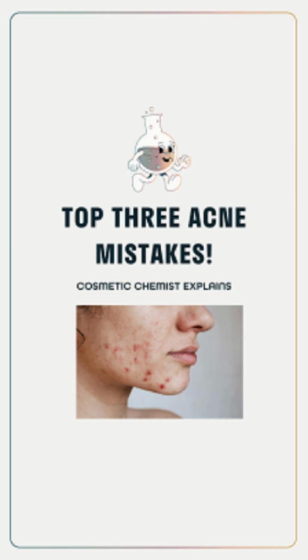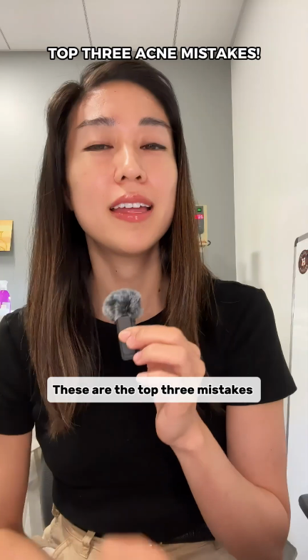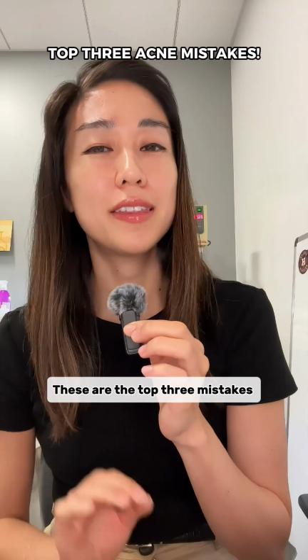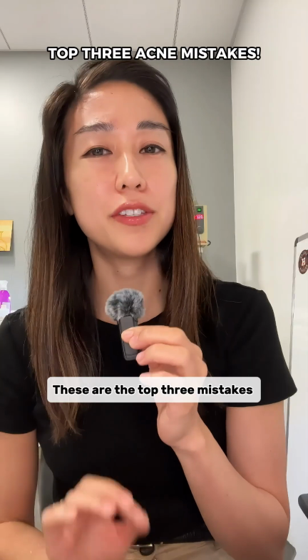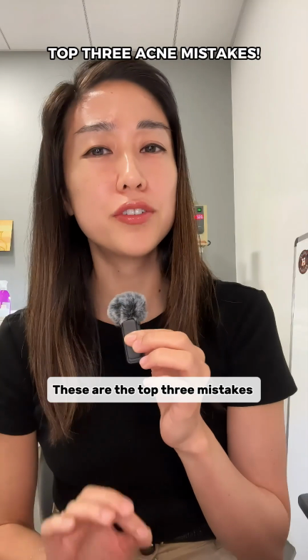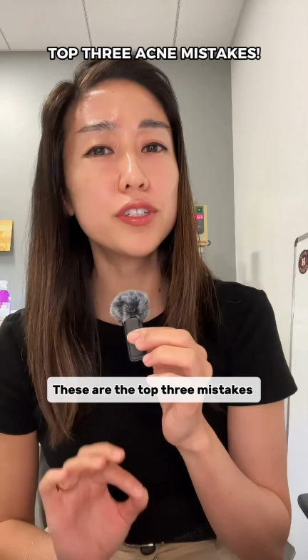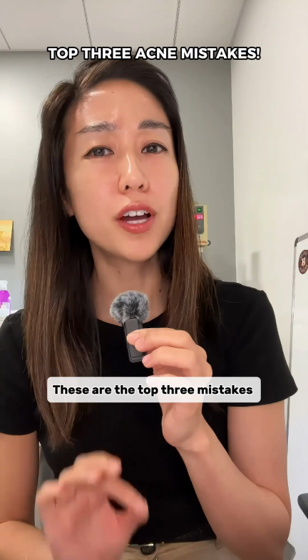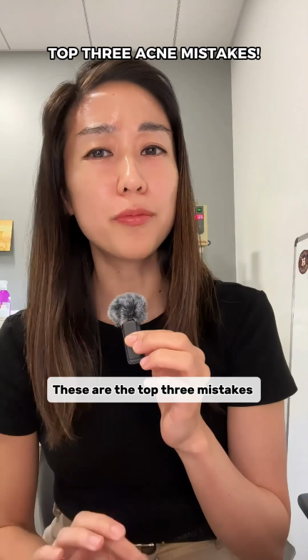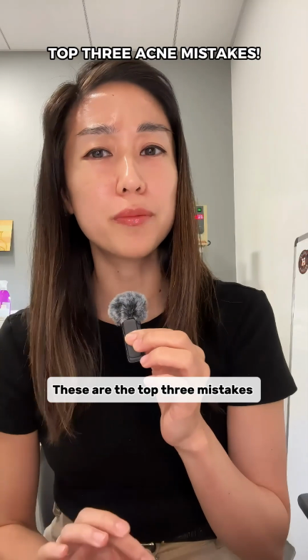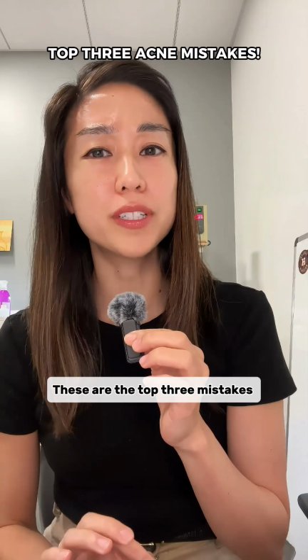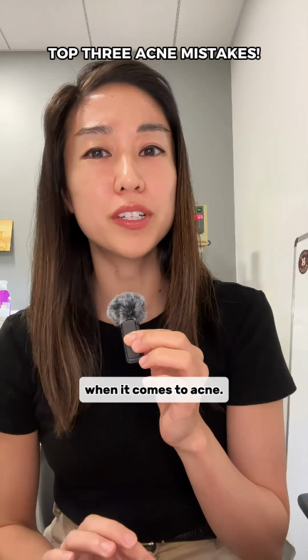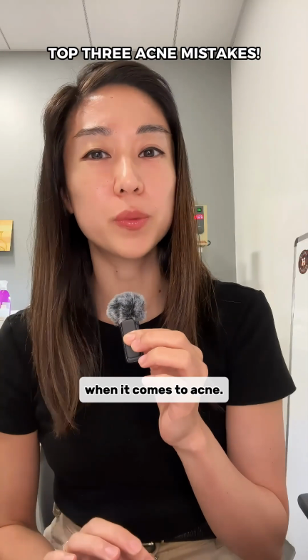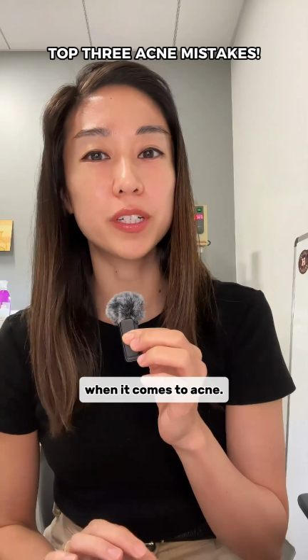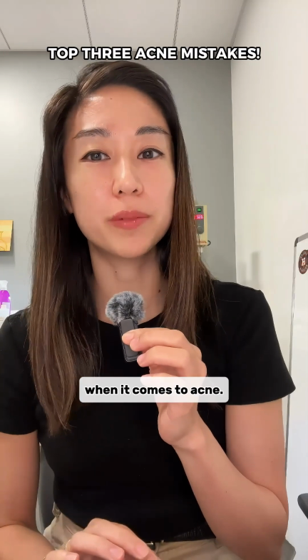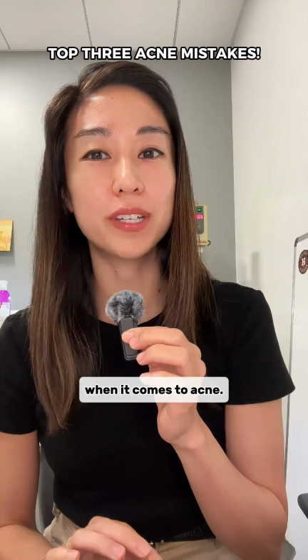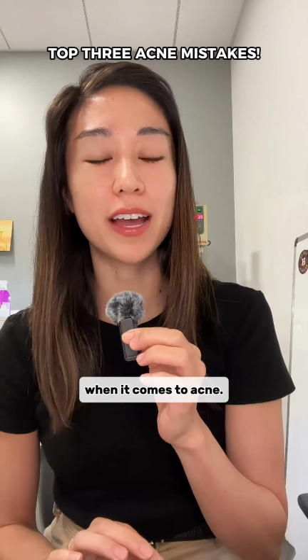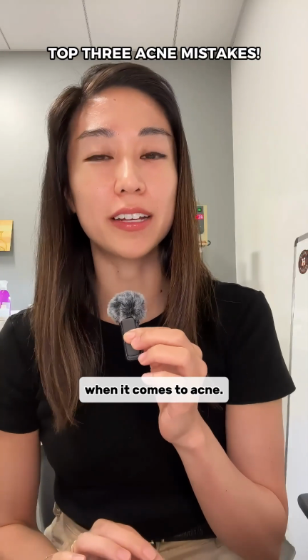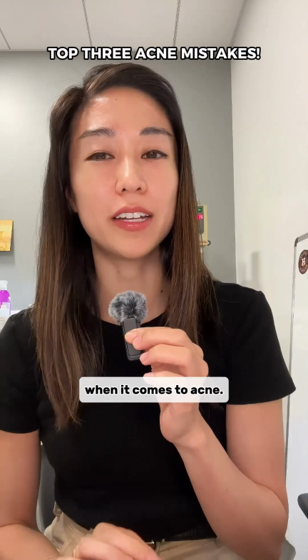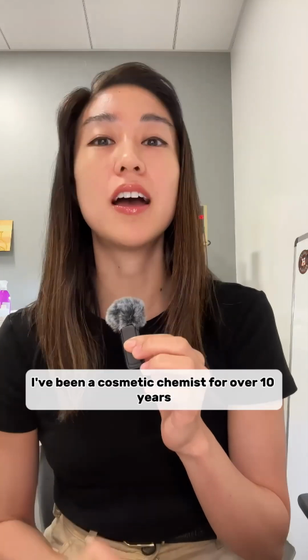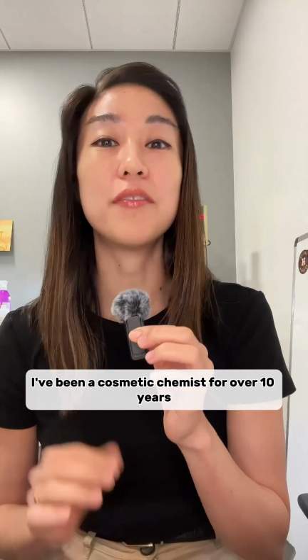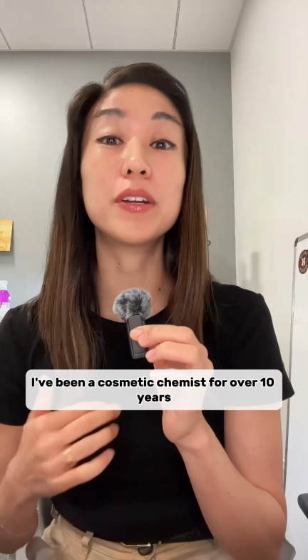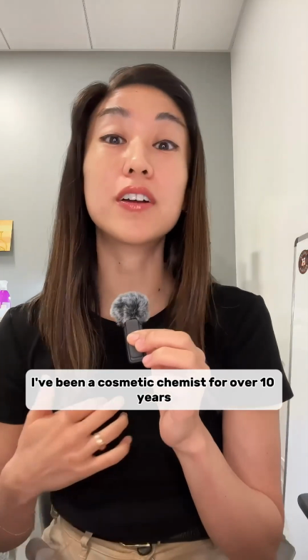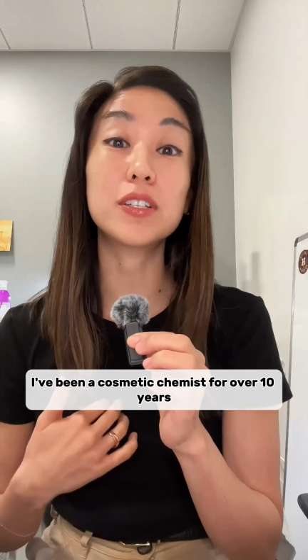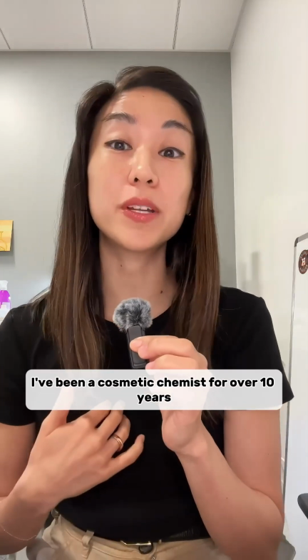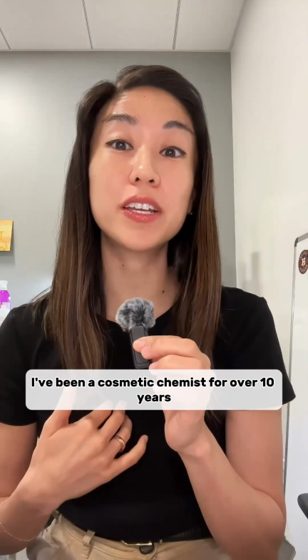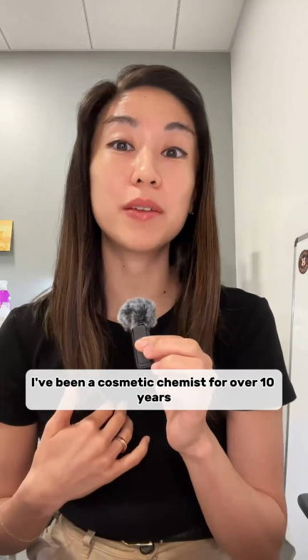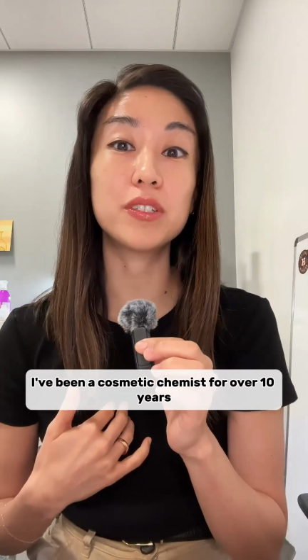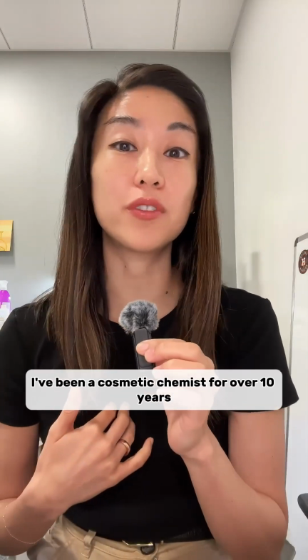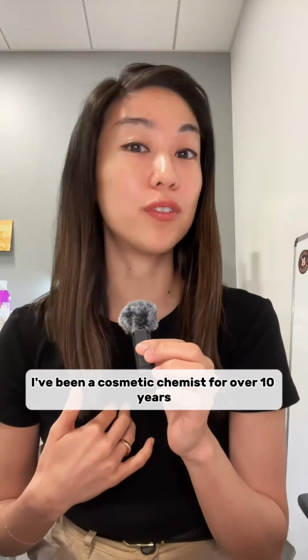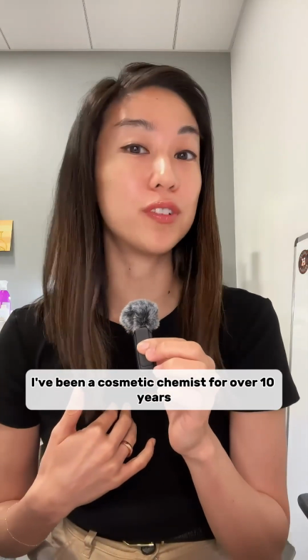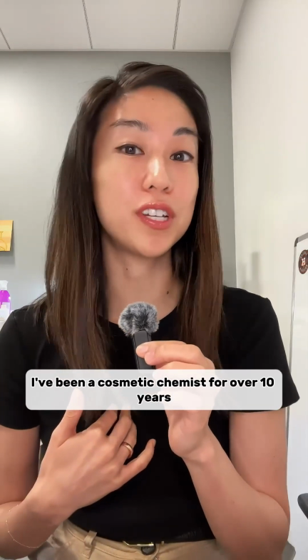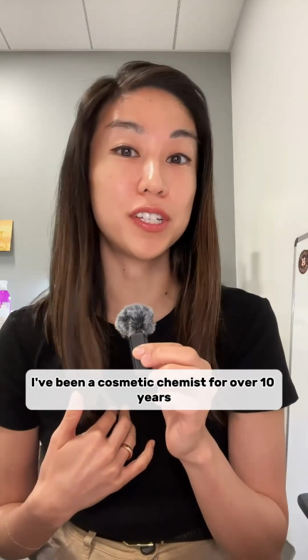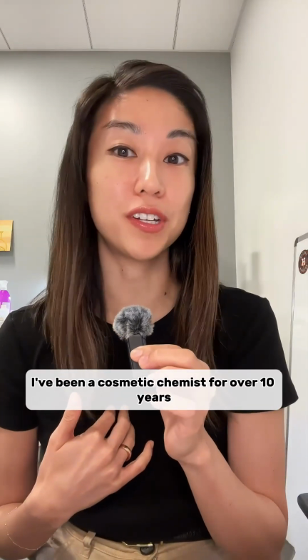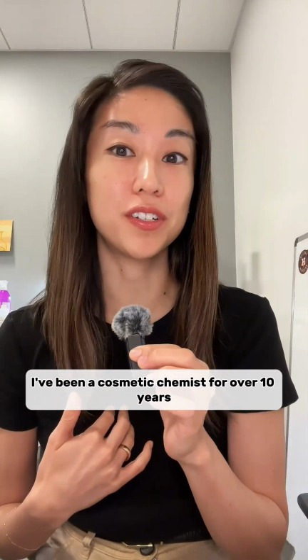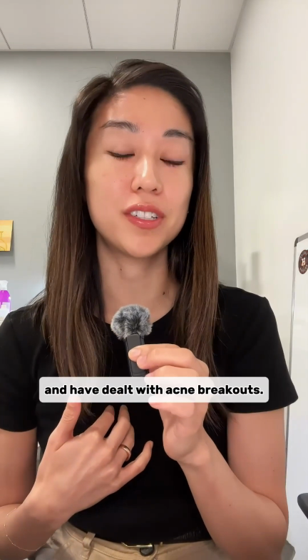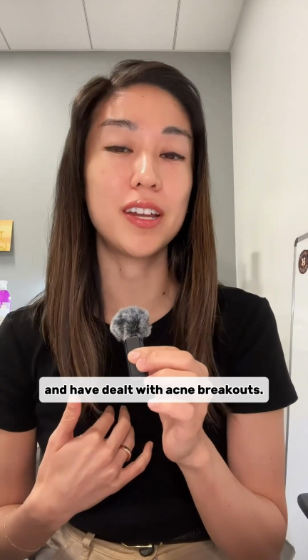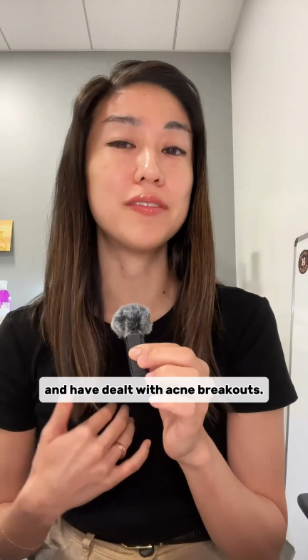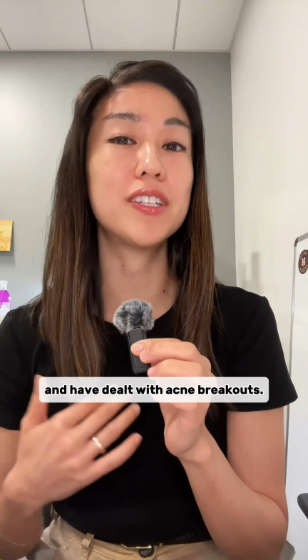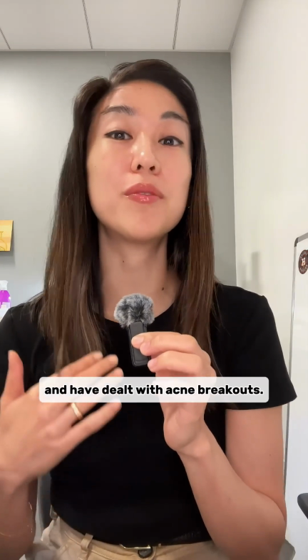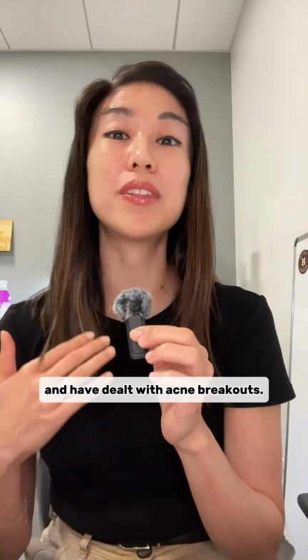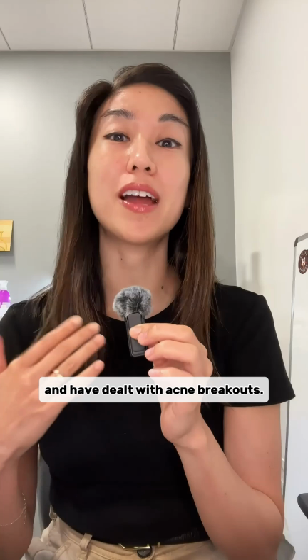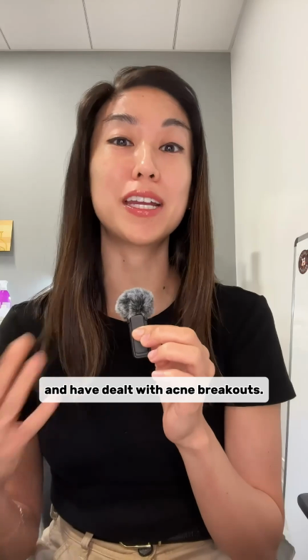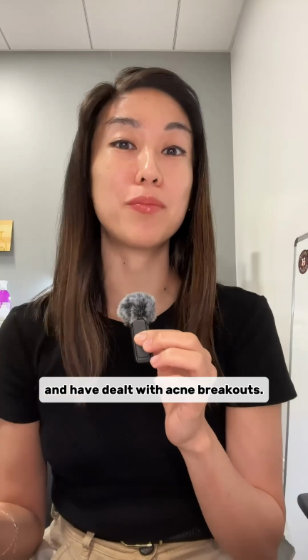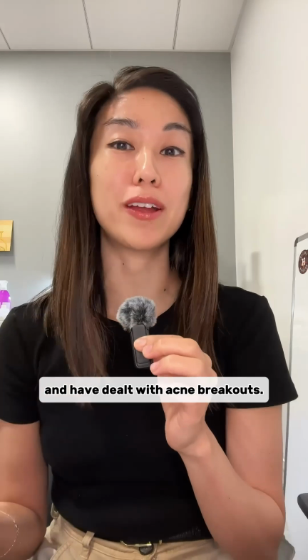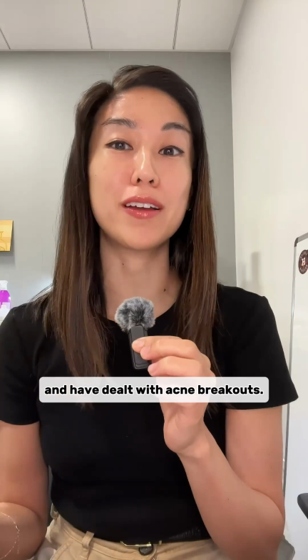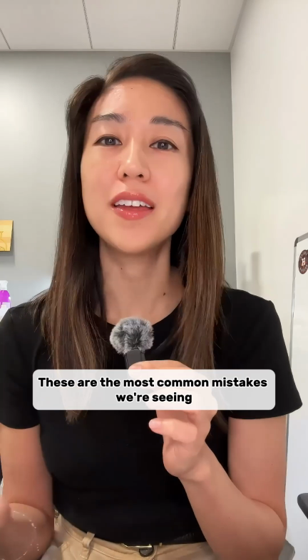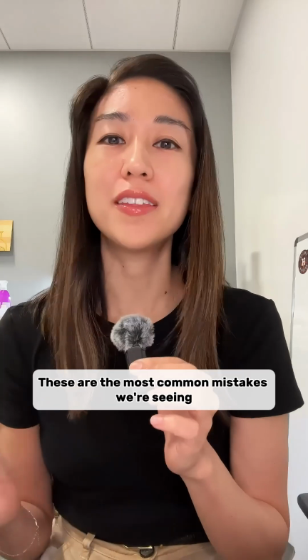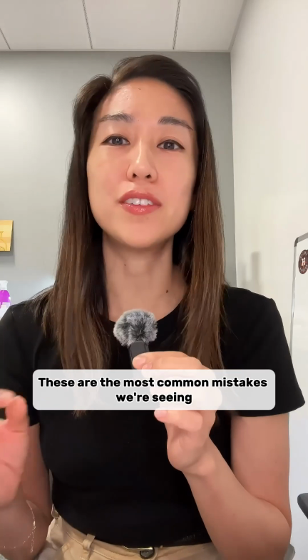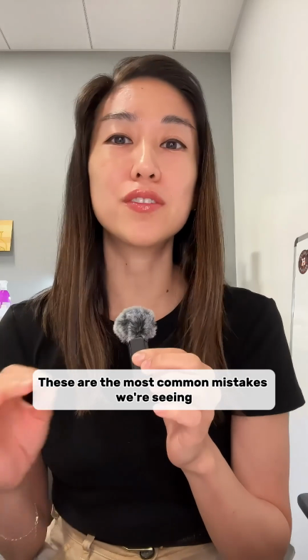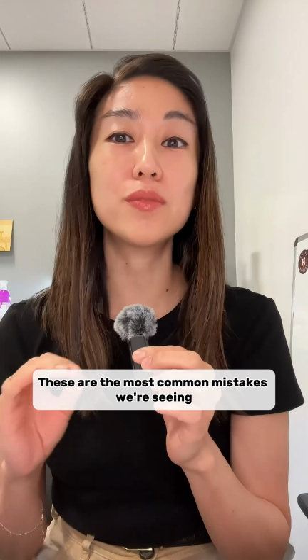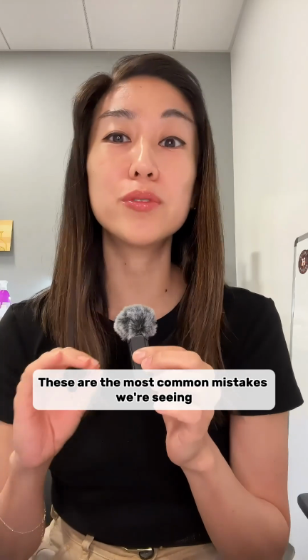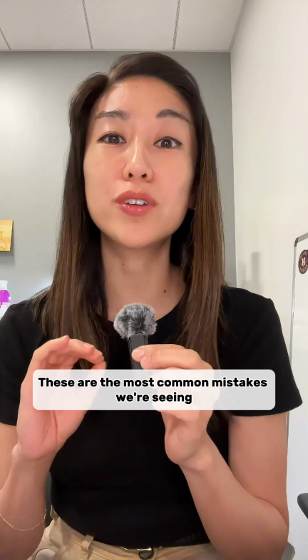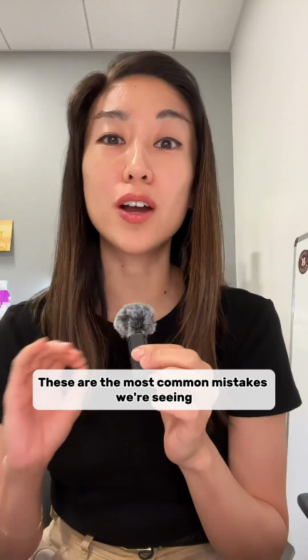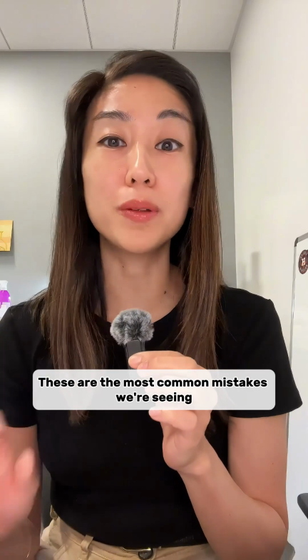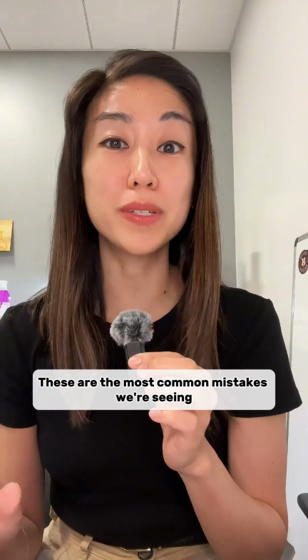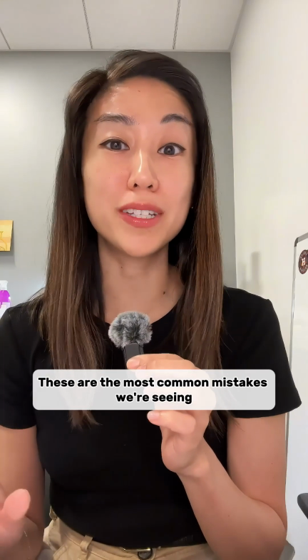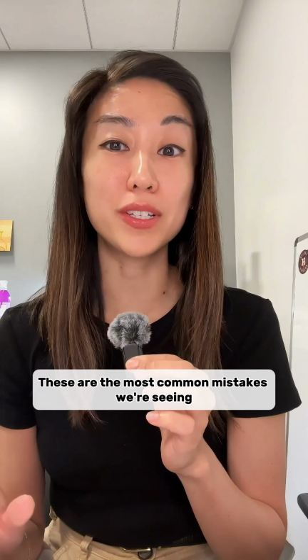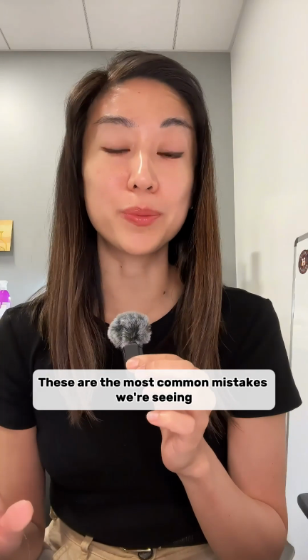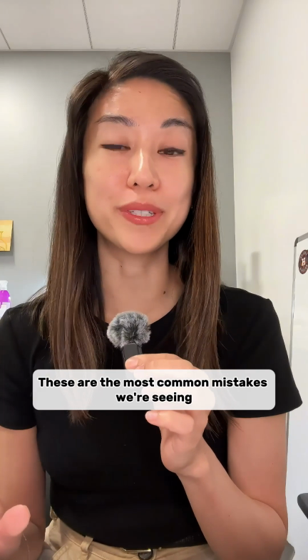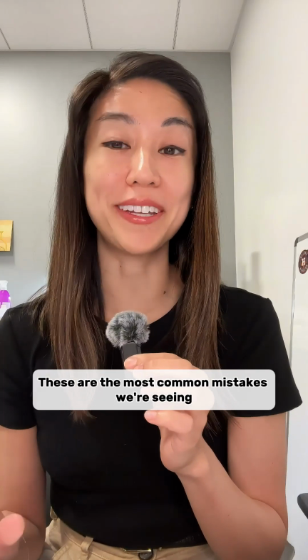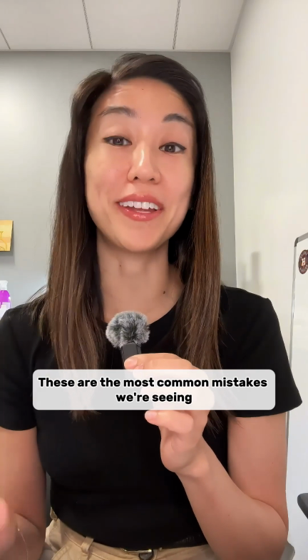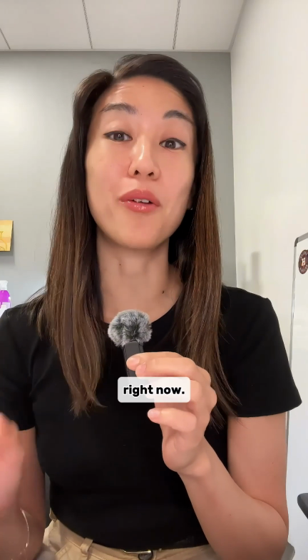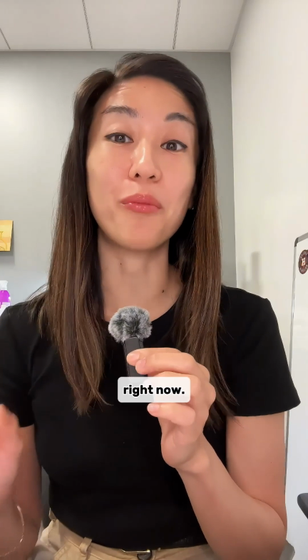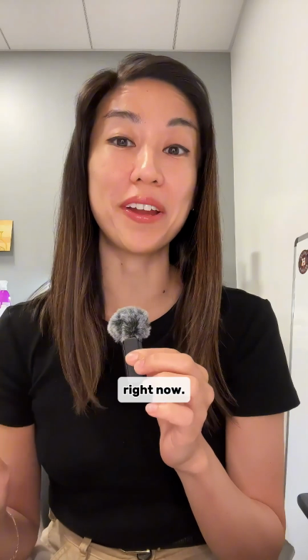These are the top three mistakes when it comes to acne. I've been a cosmetic chemist for over 10 years and have dealt with acne breakouts. These are the most common mistakes we're seeing right now.